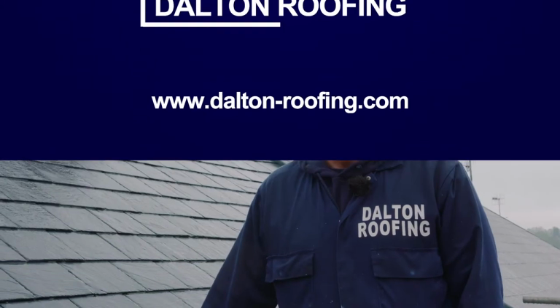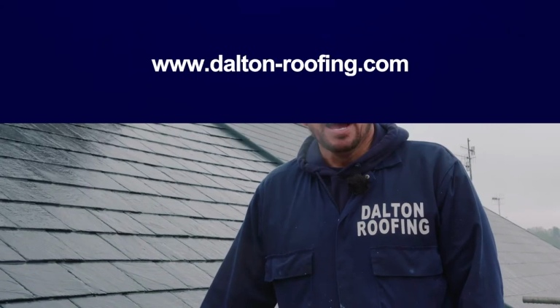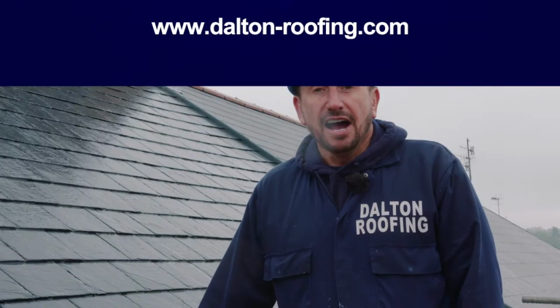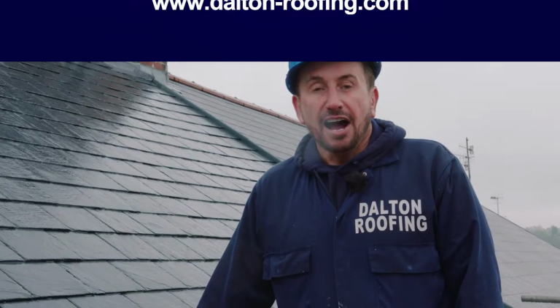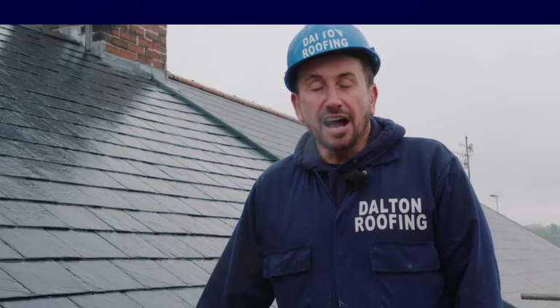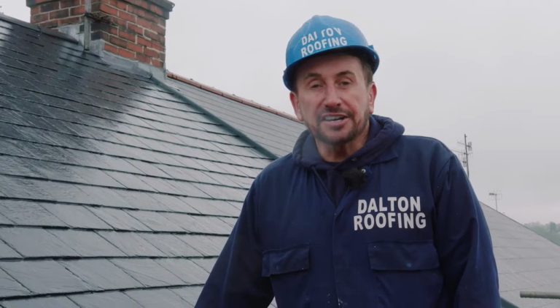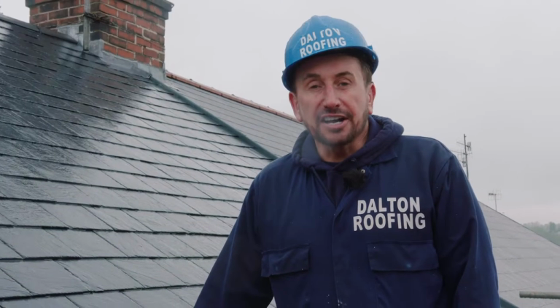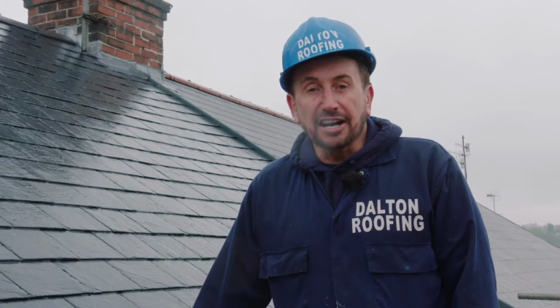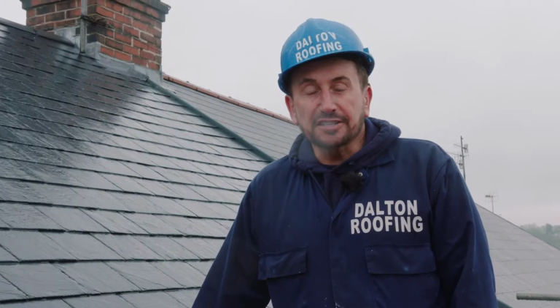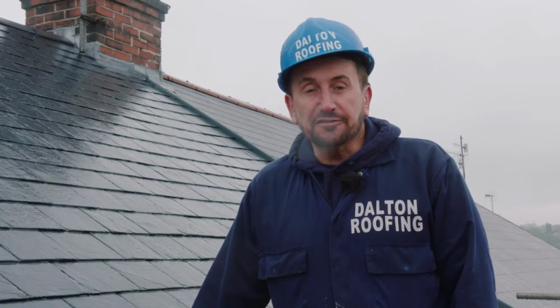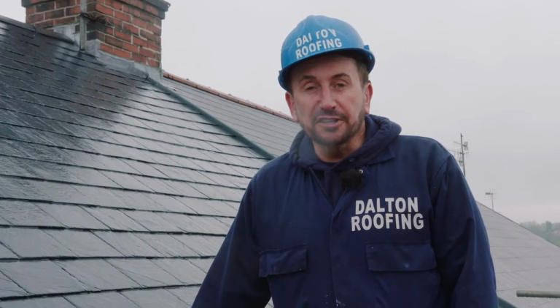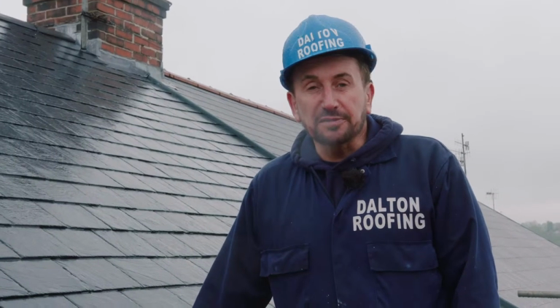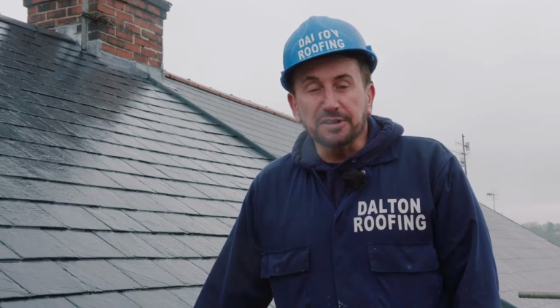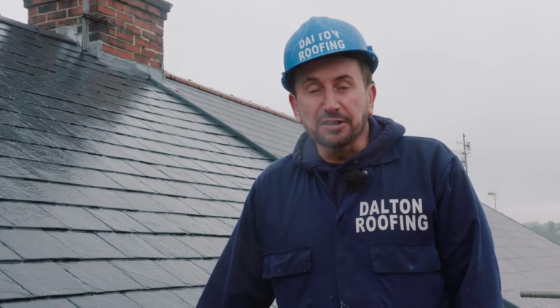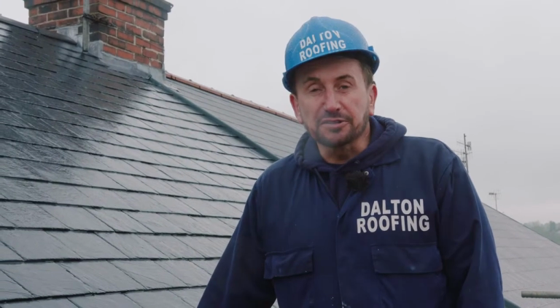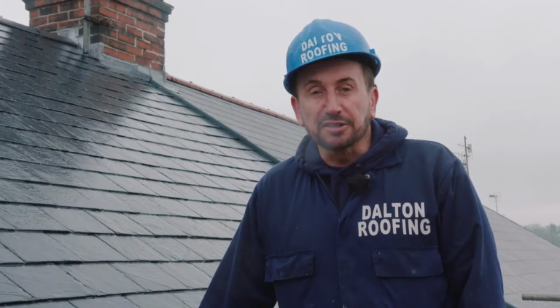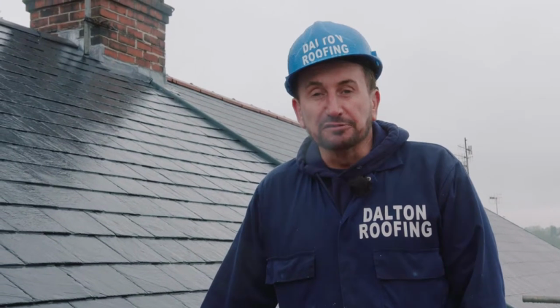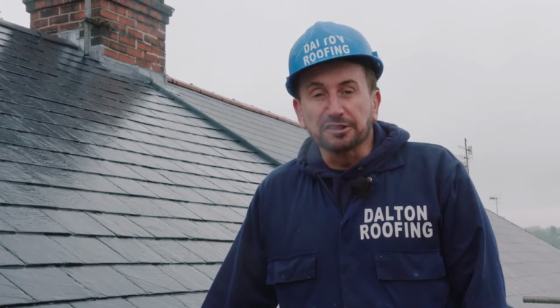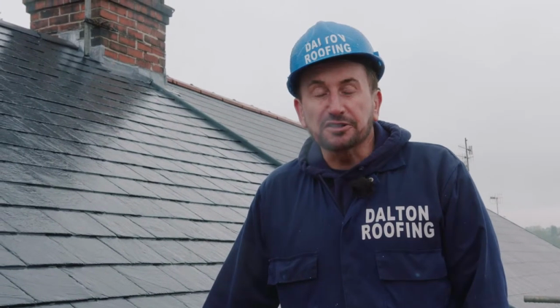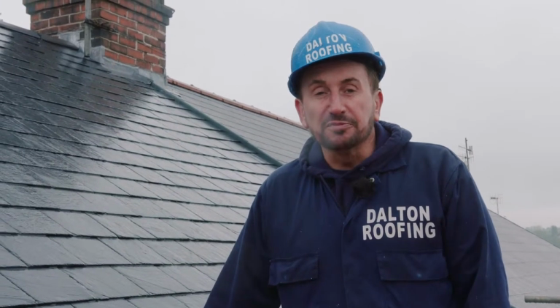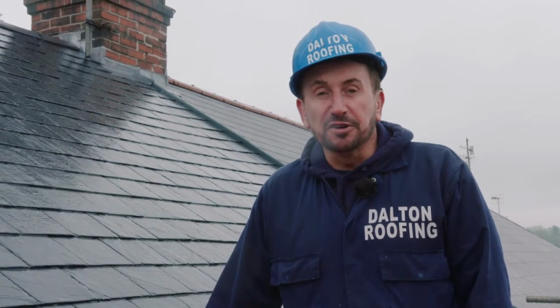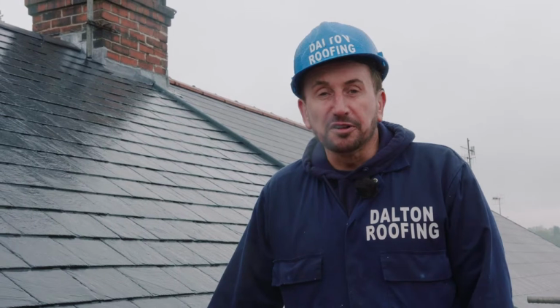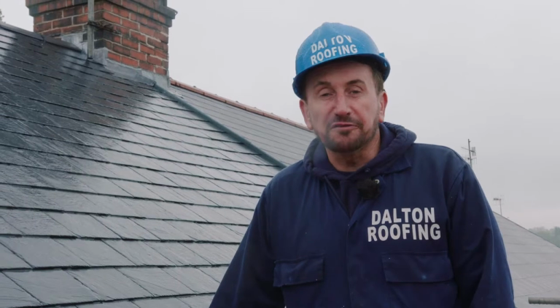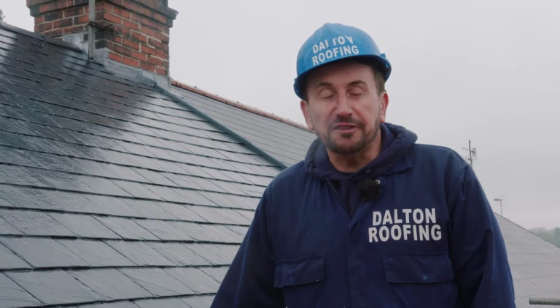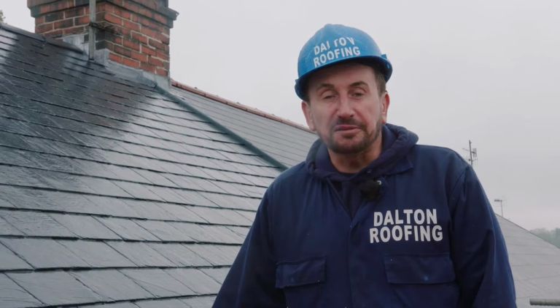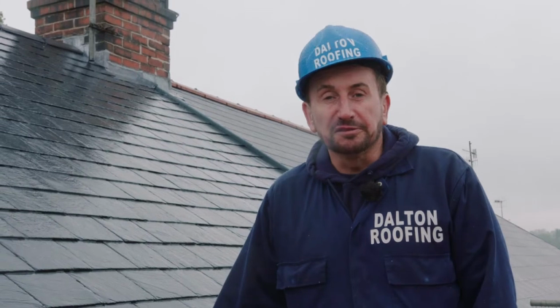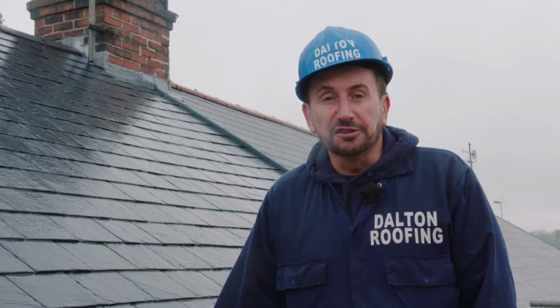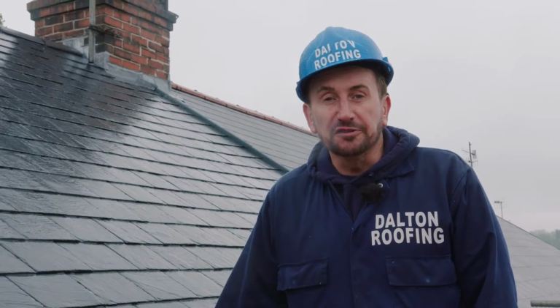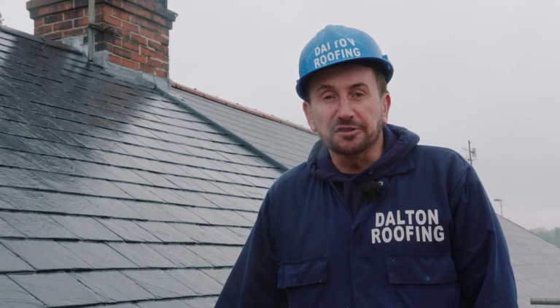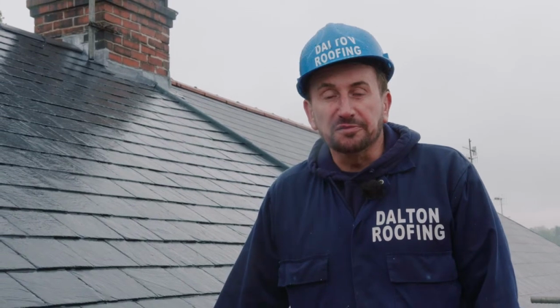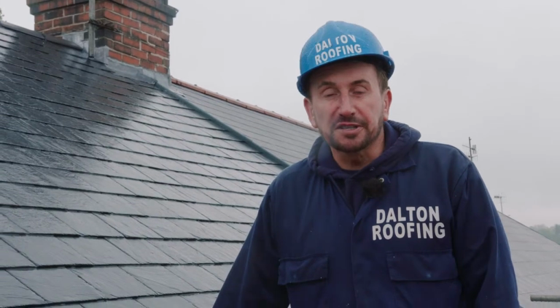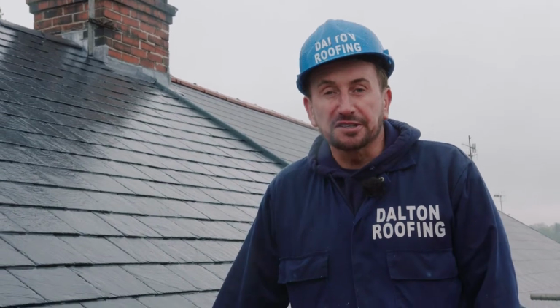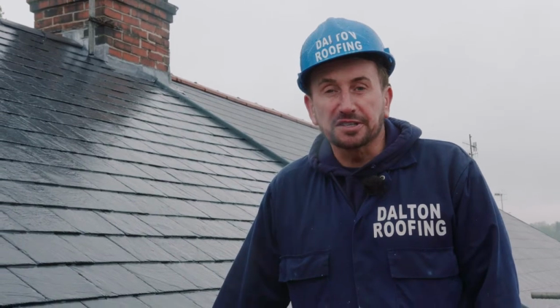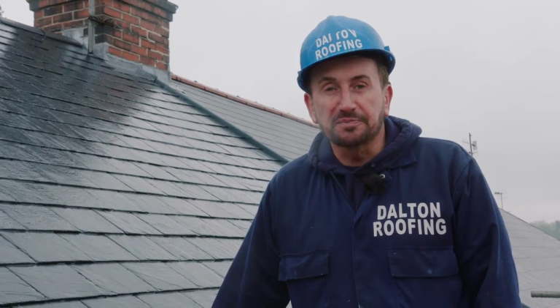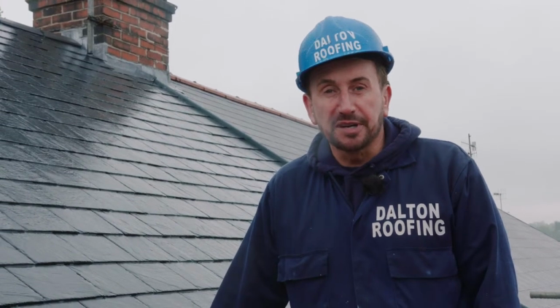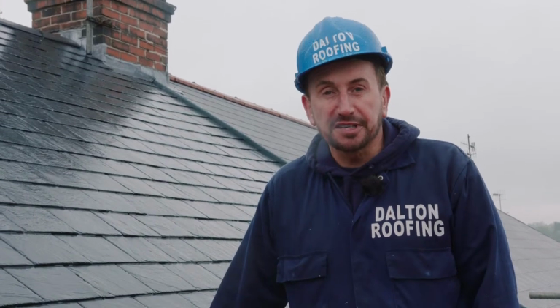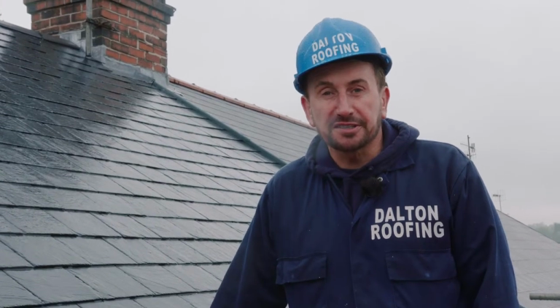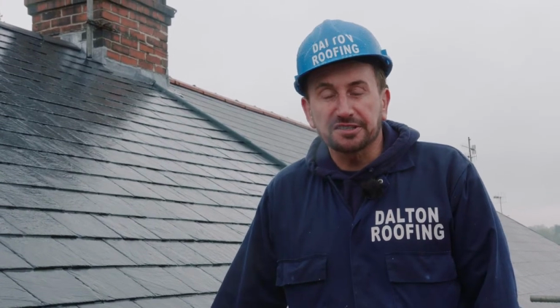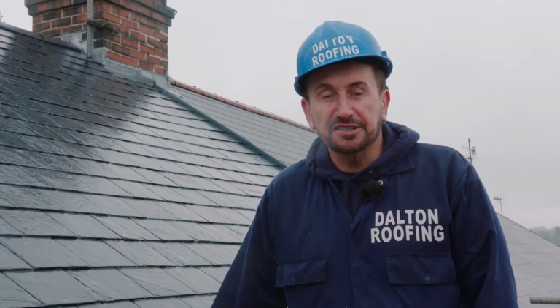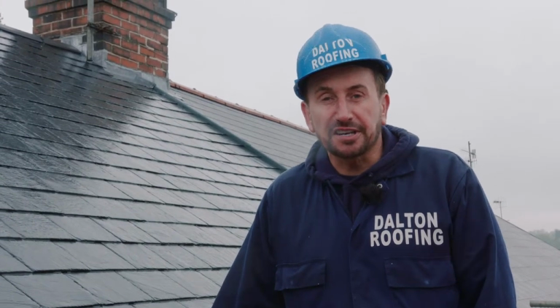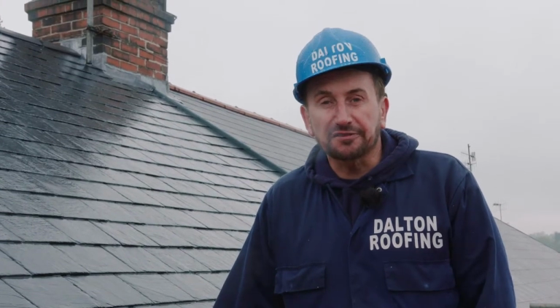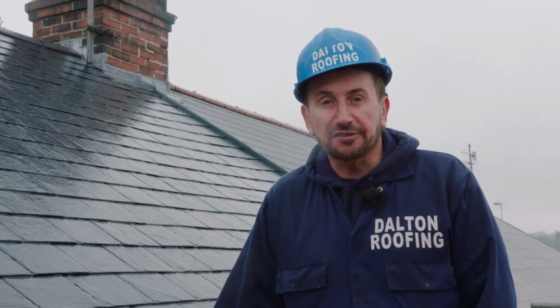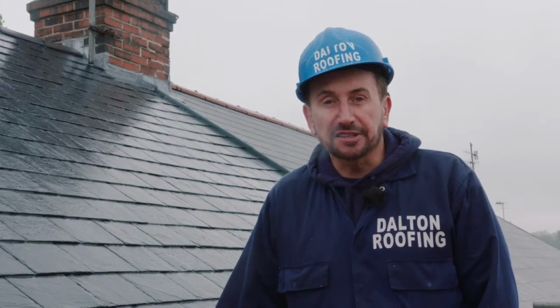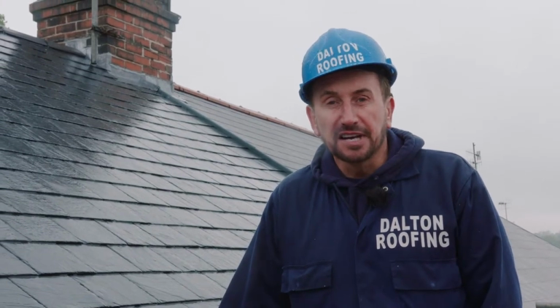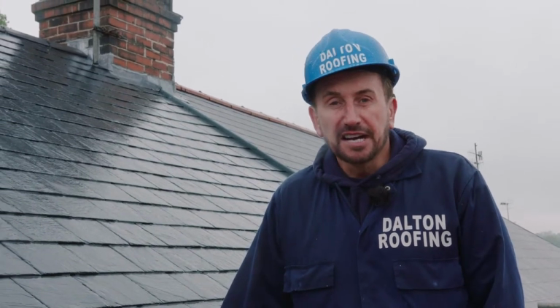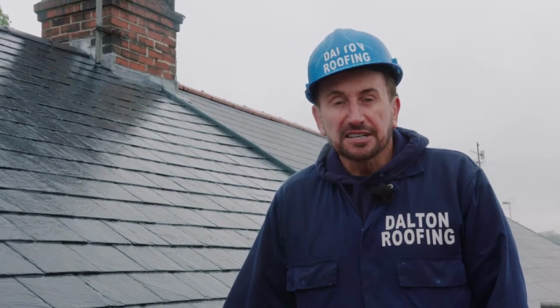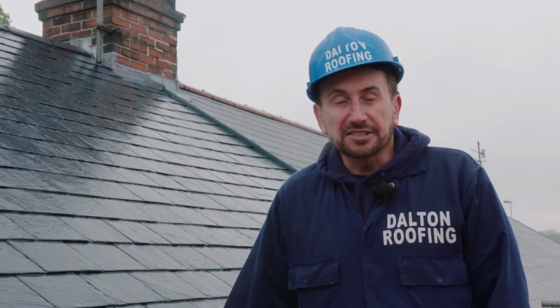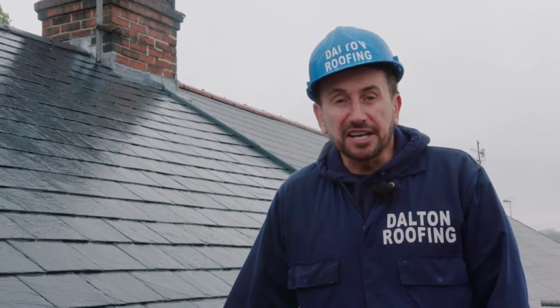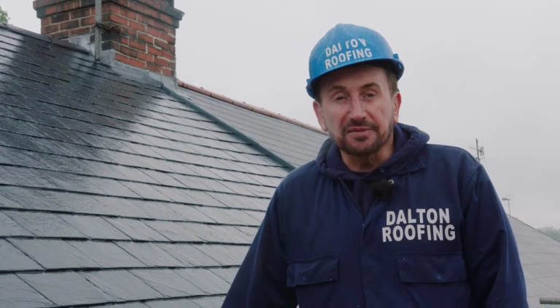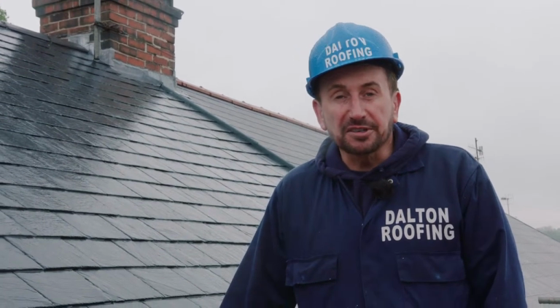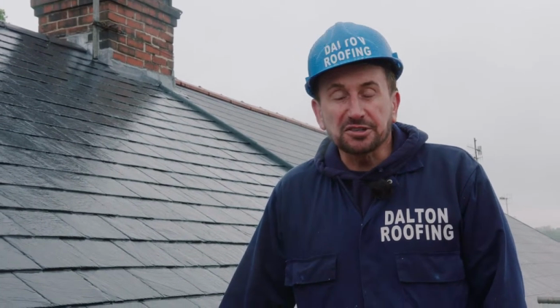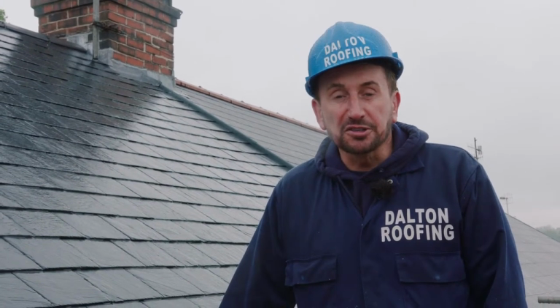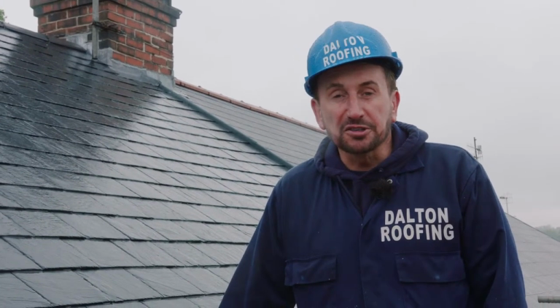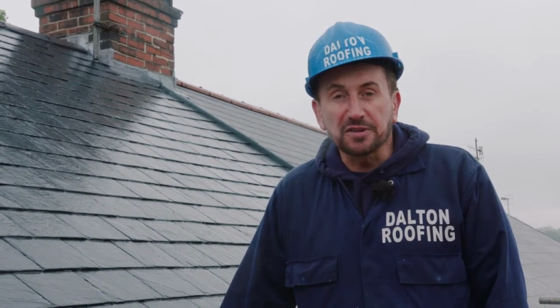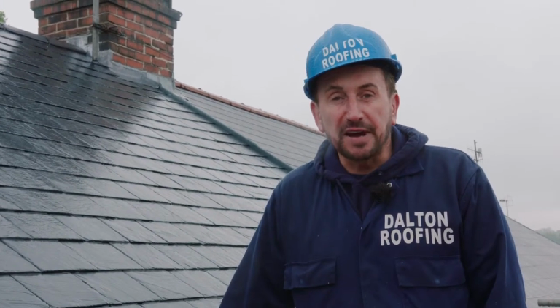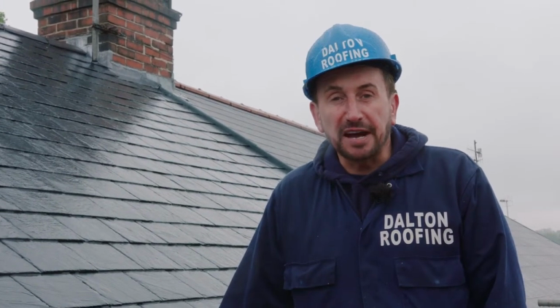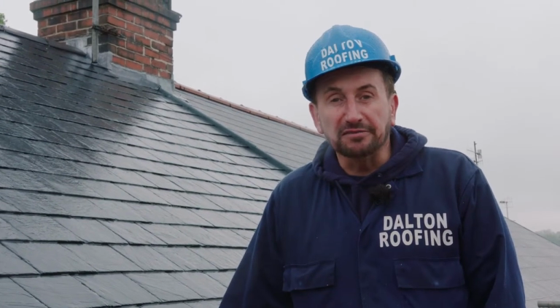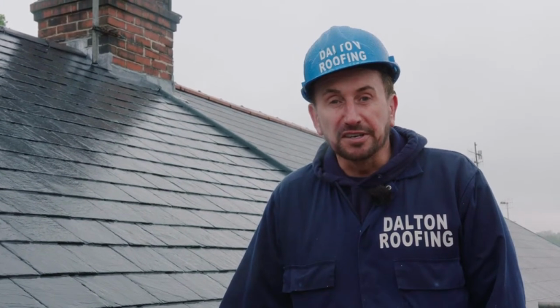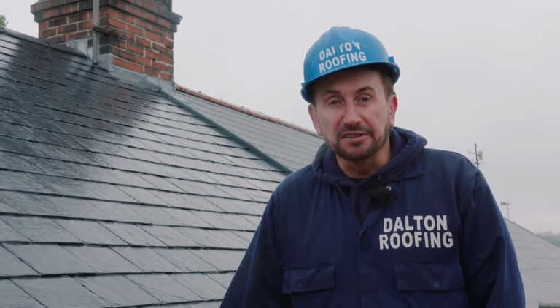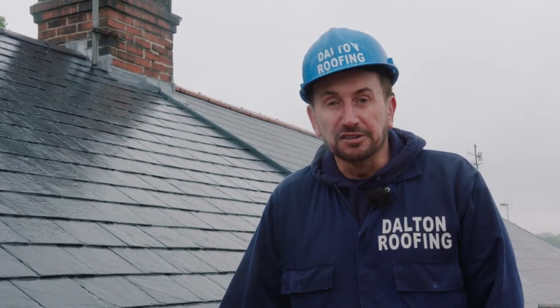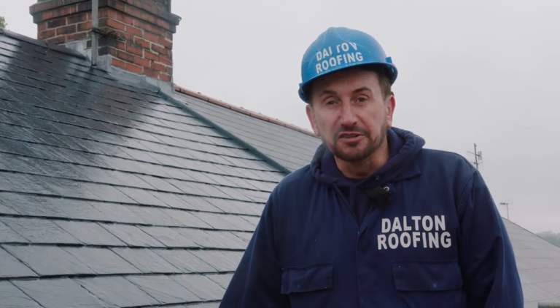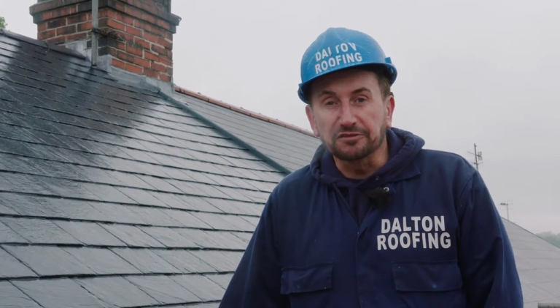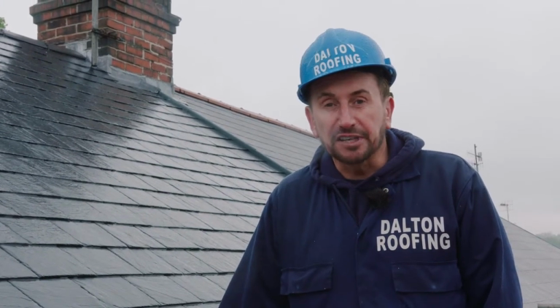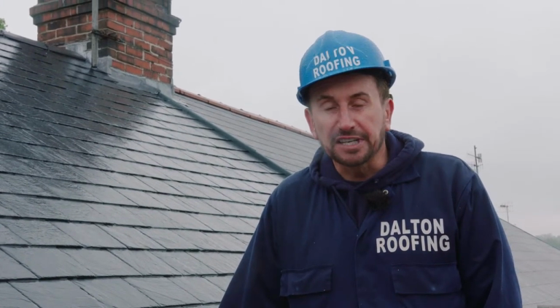Hi guys, Philip Dalton. I run a small family roofing business based in Sheffield. Today I'm going to talk about re-roofing.